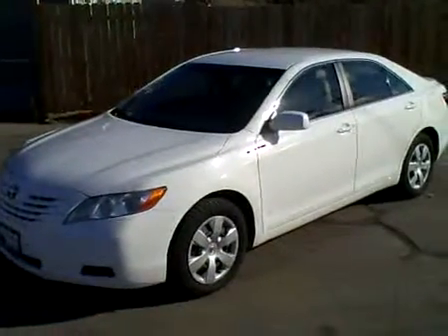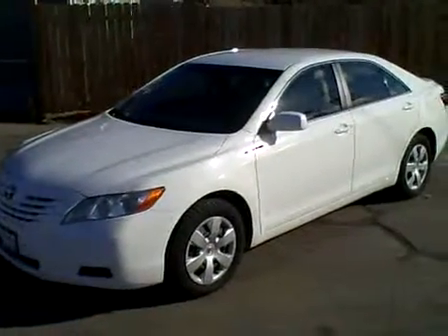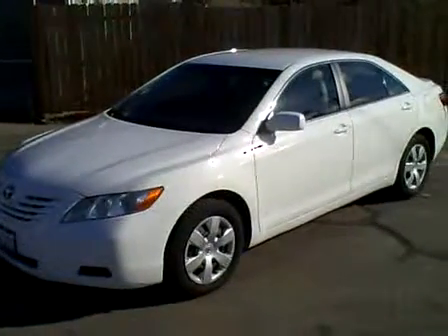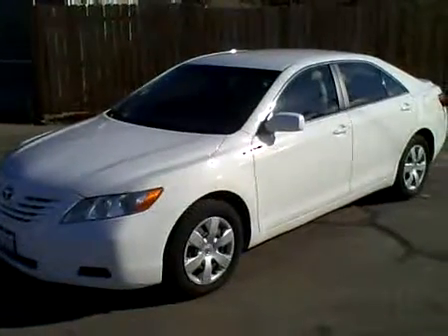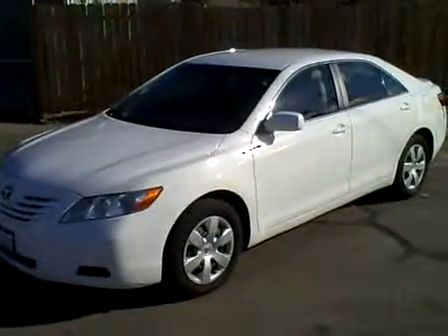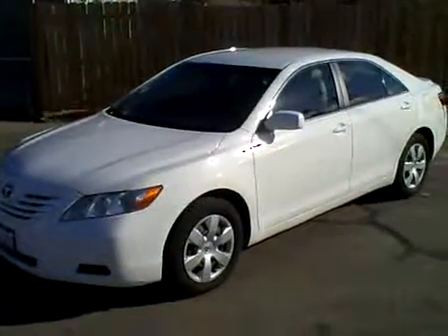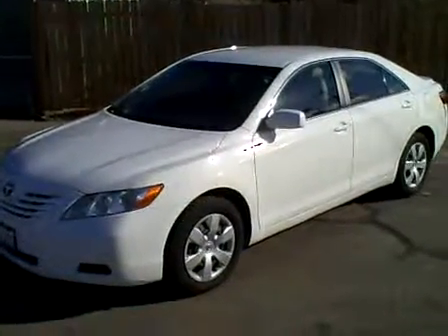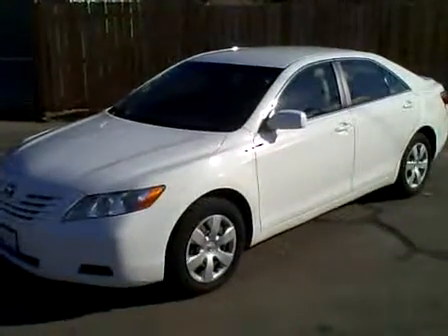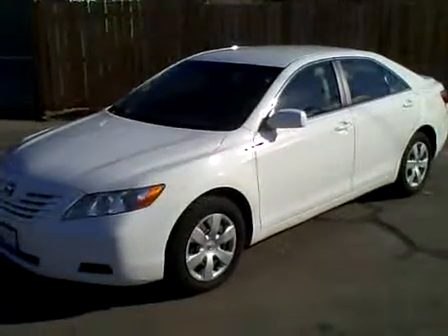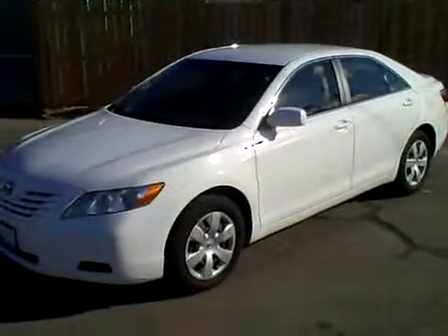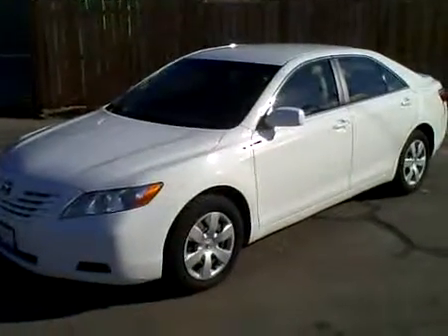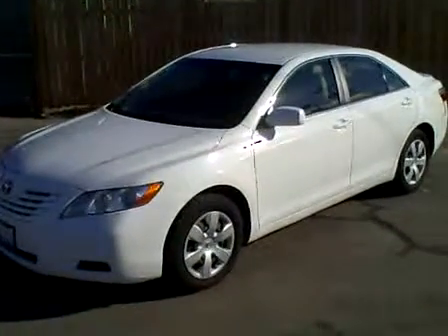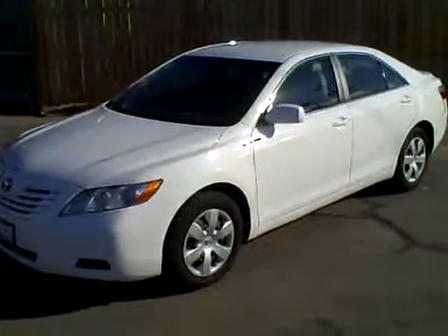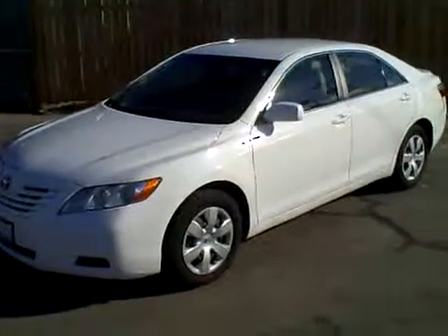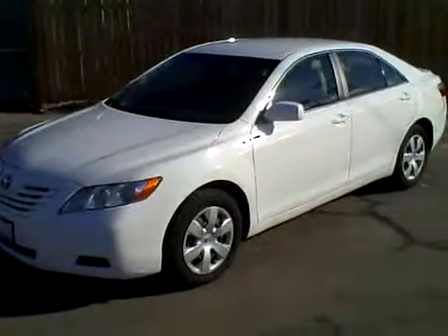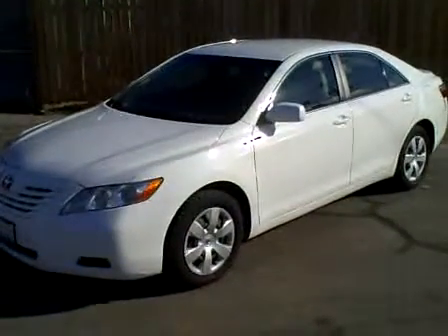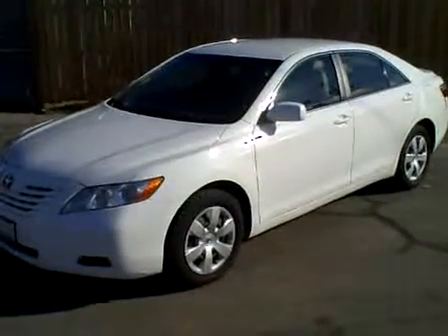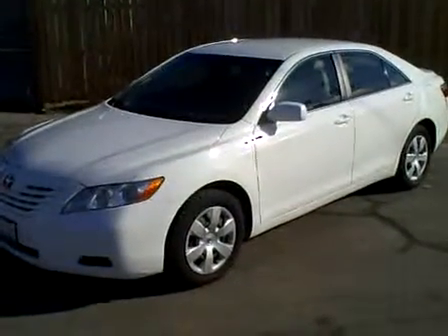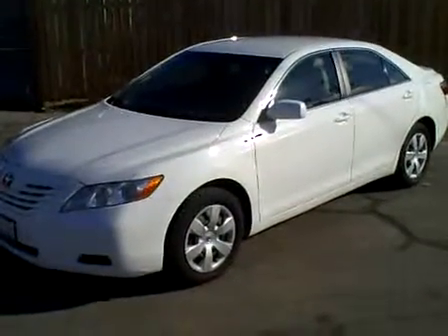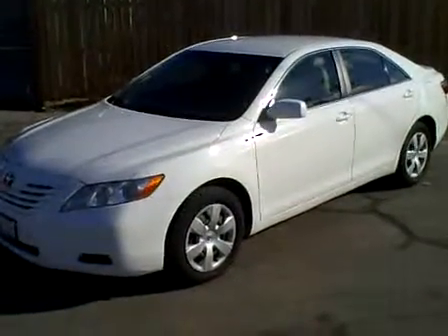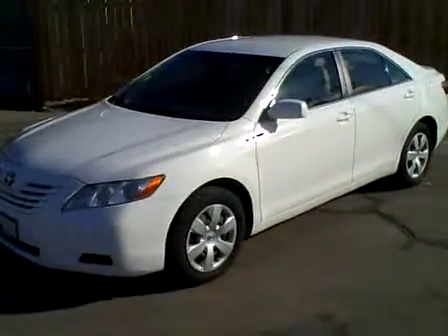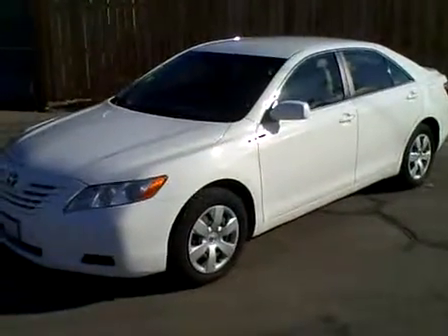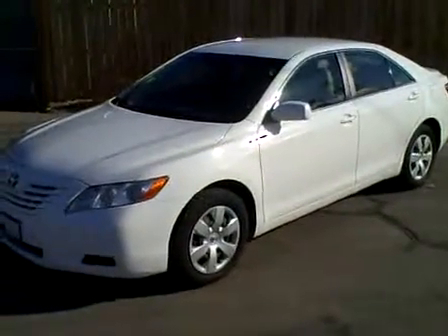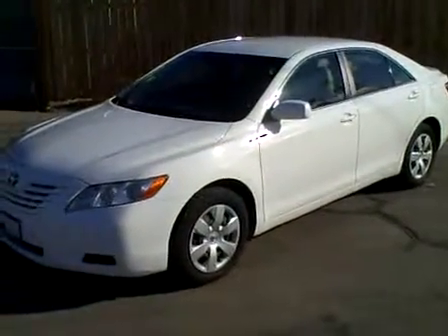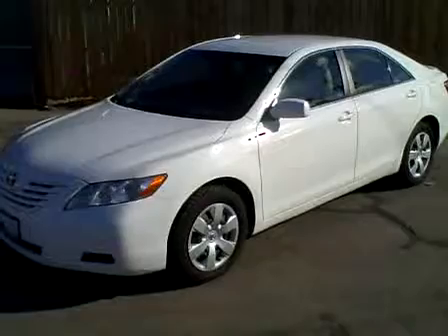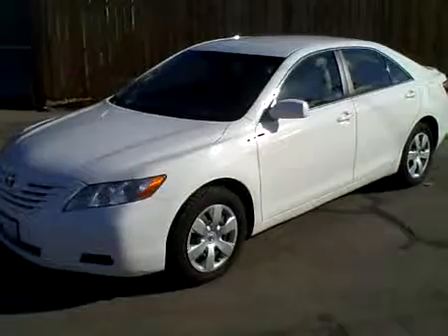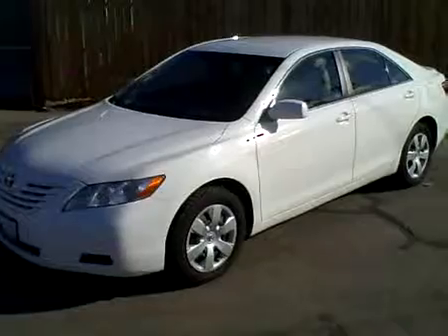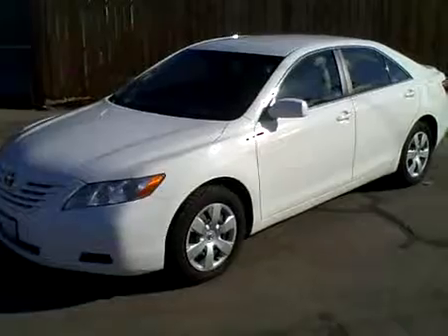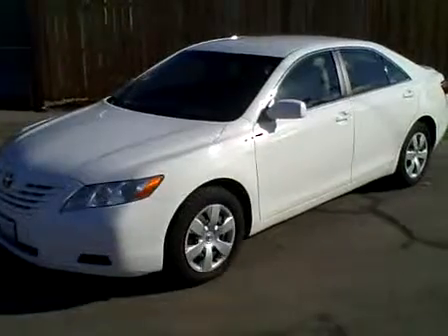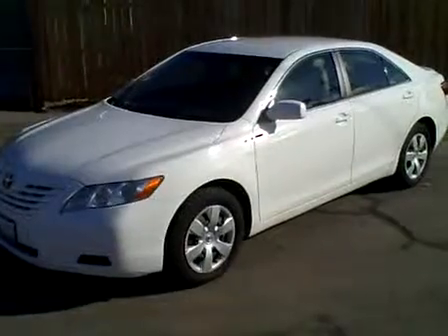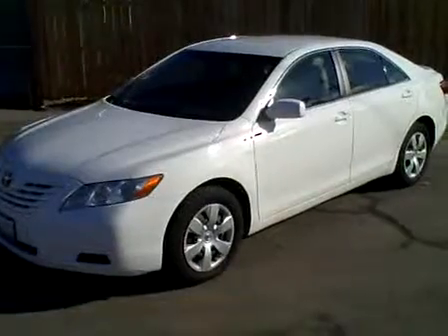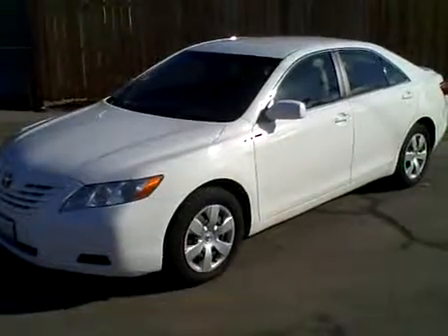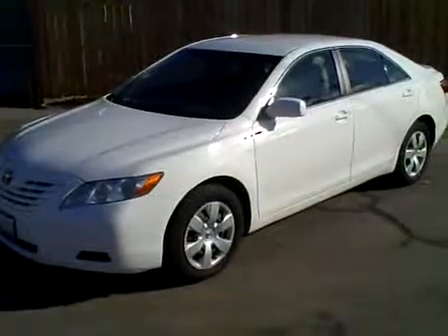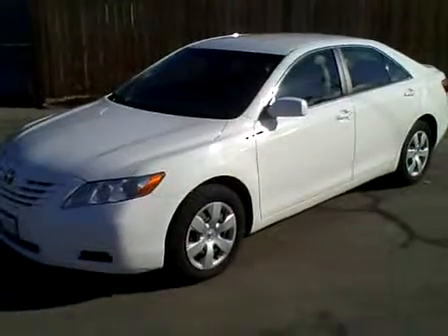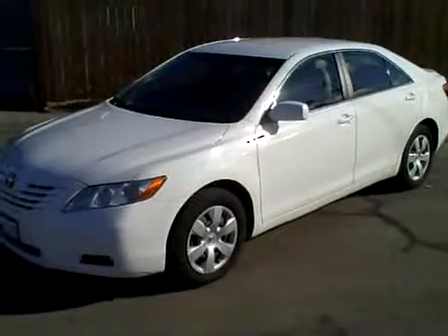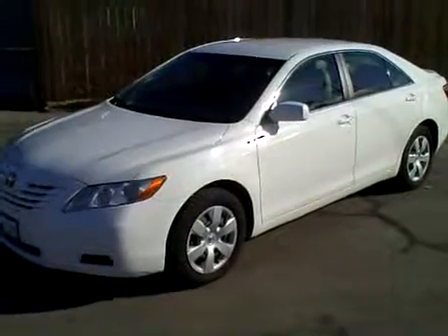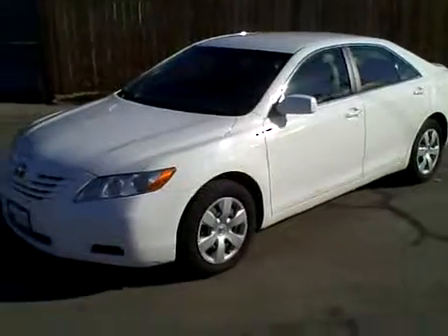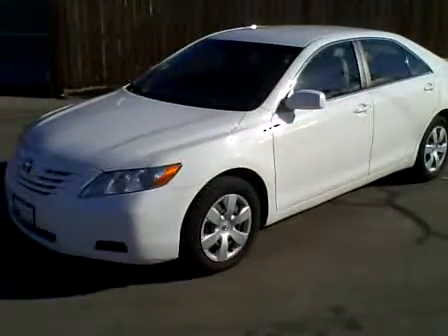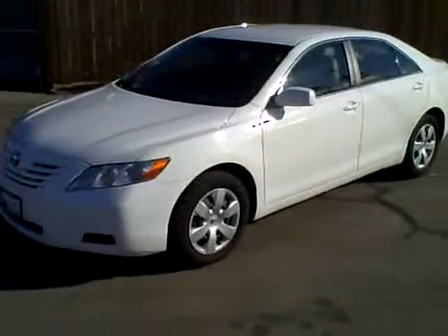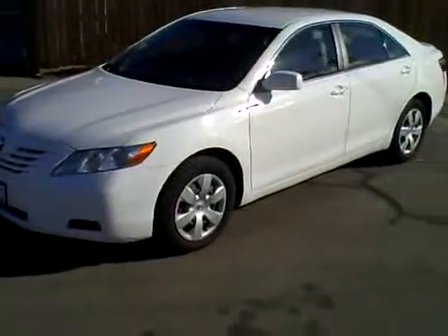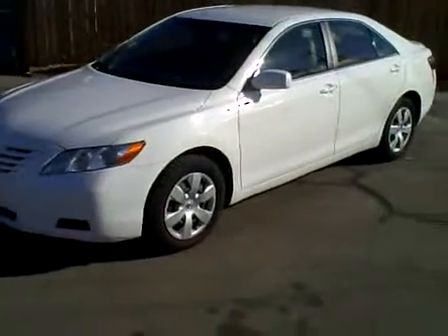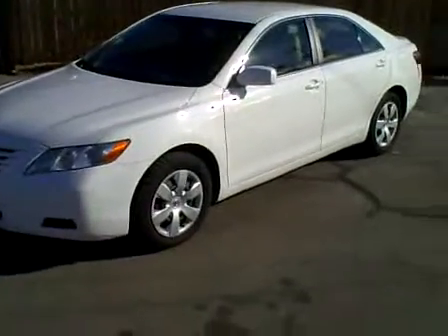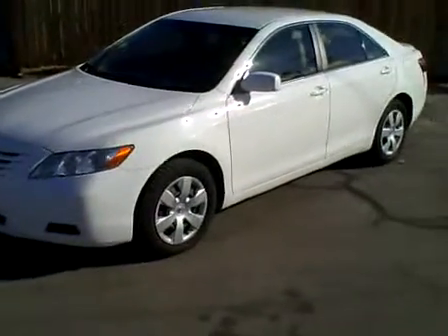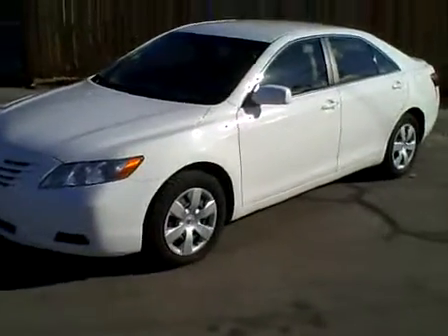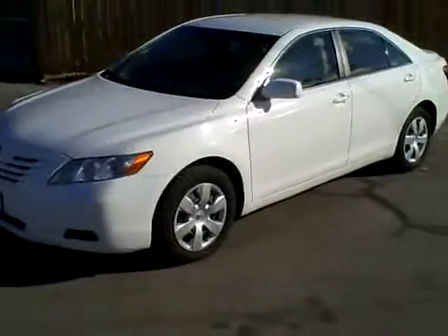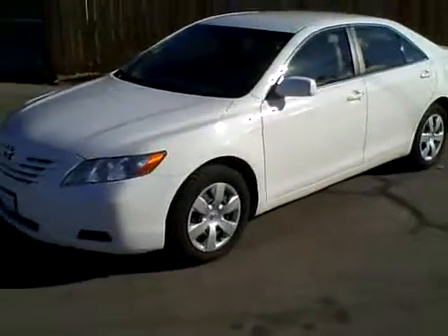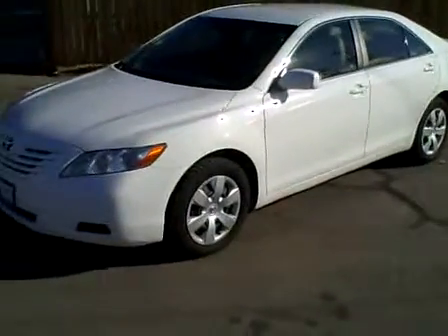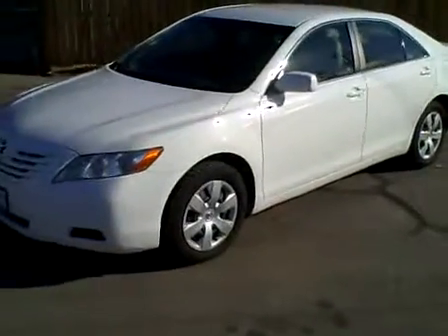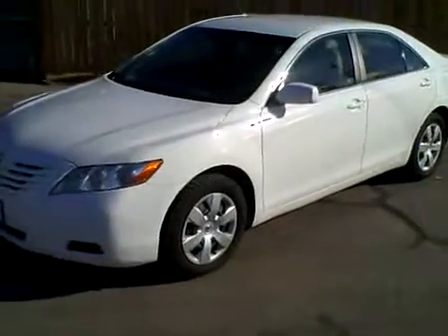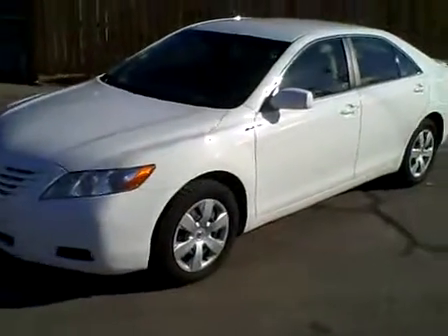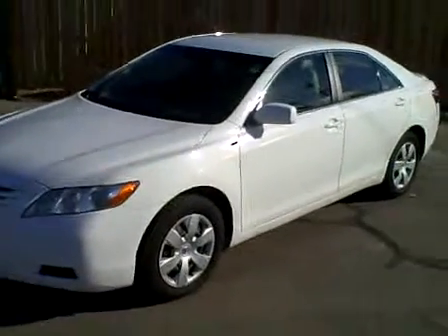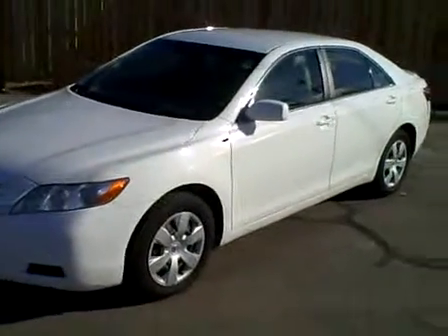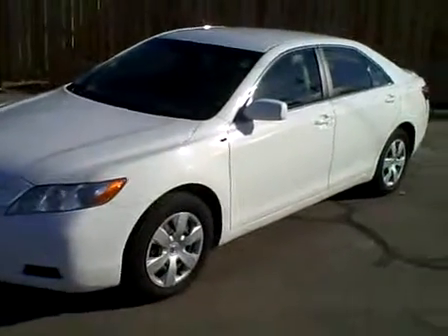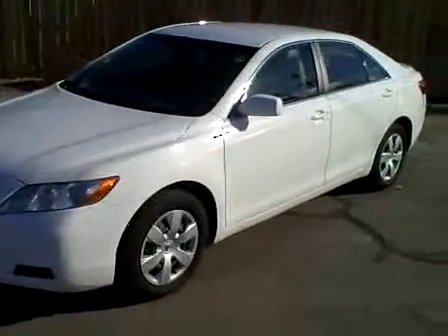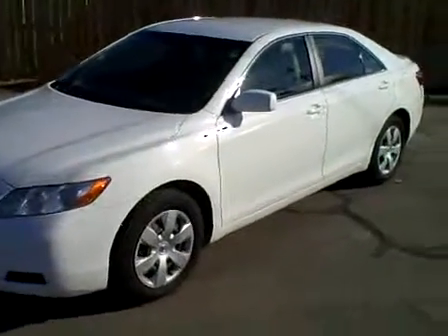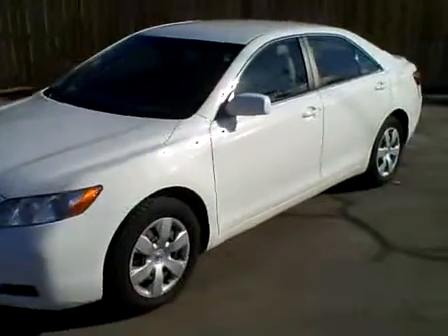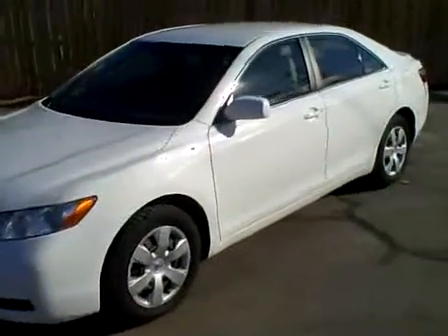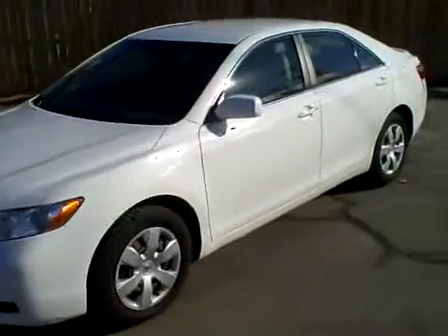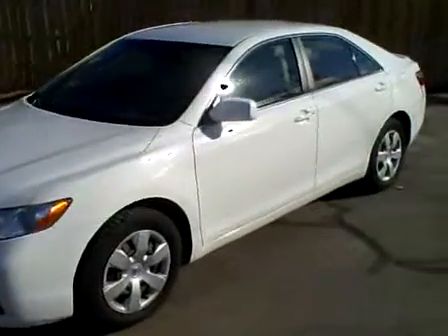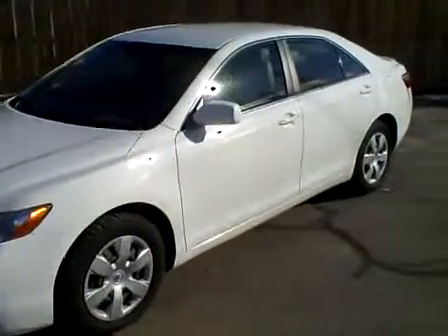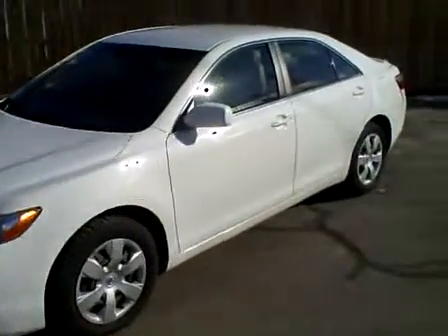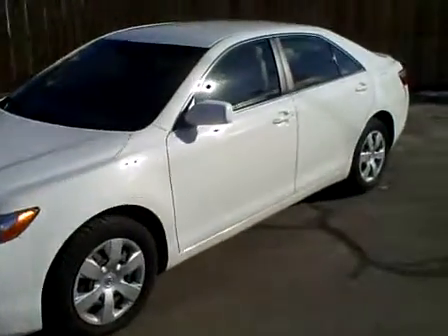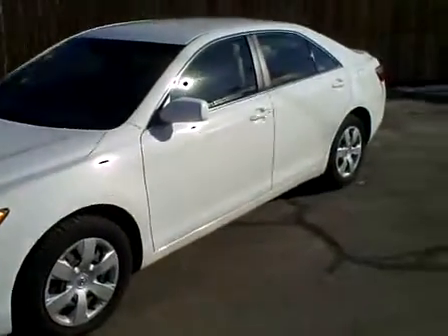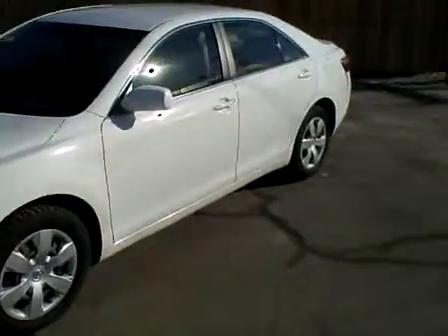2007 Toyota Camry LE with 72,000 miles. This Camry is really in very, very nice condition.